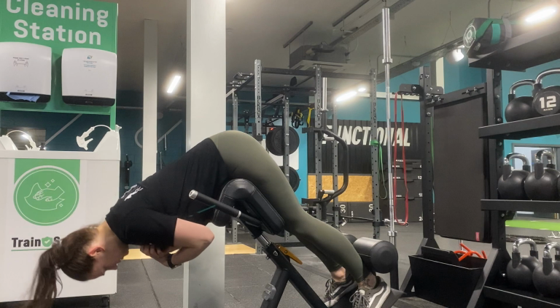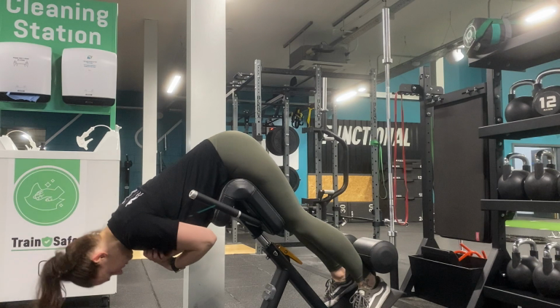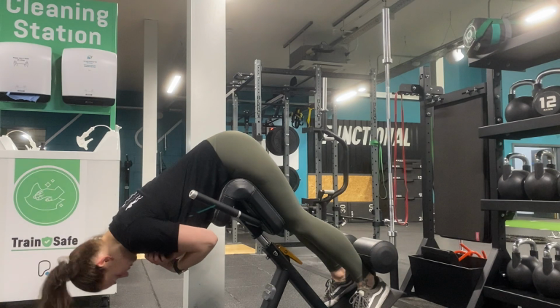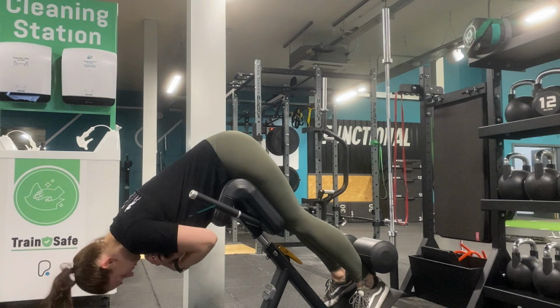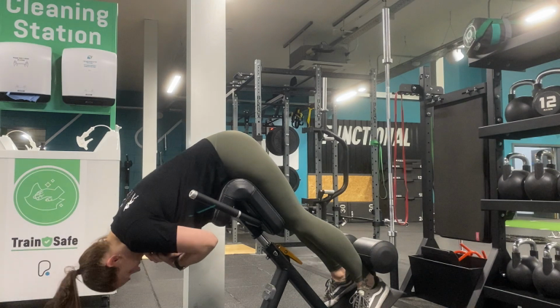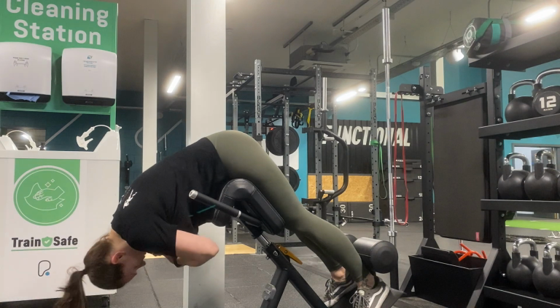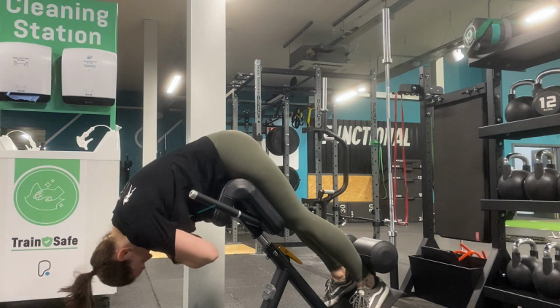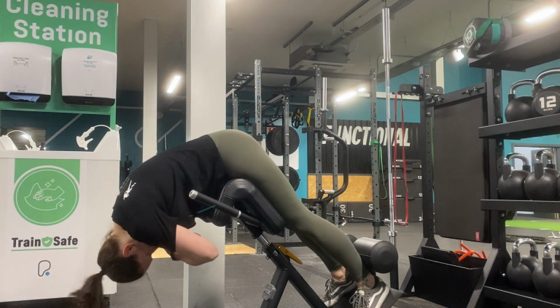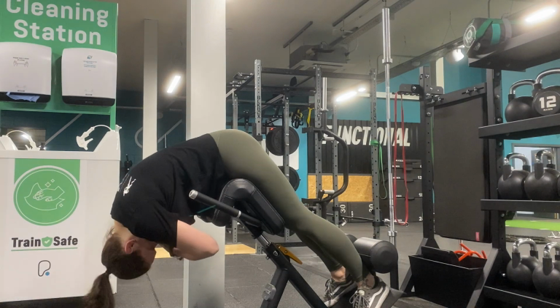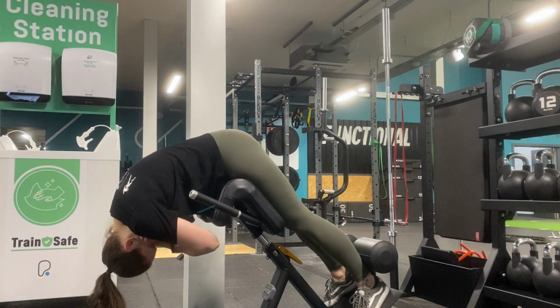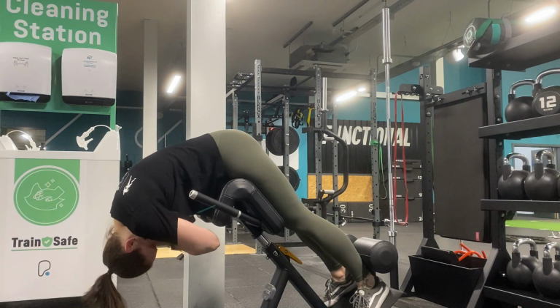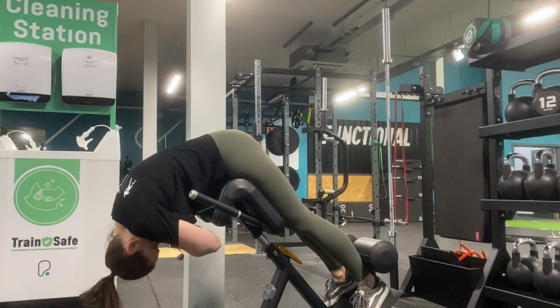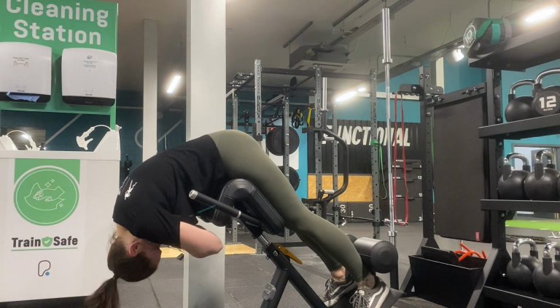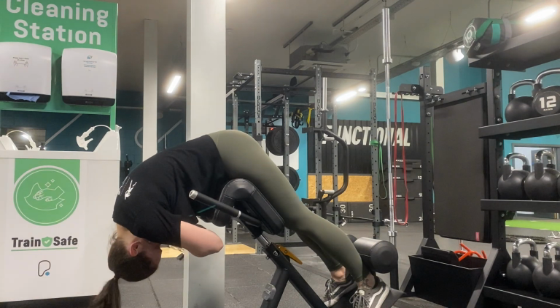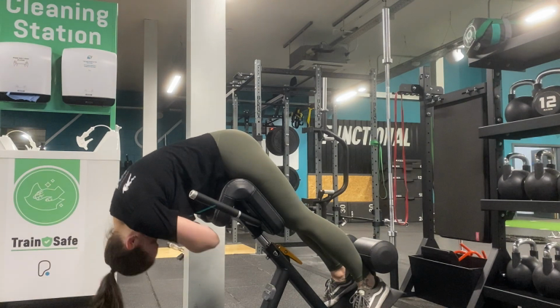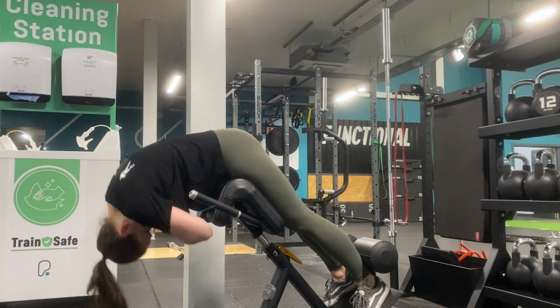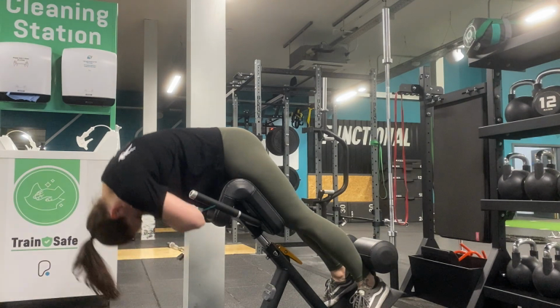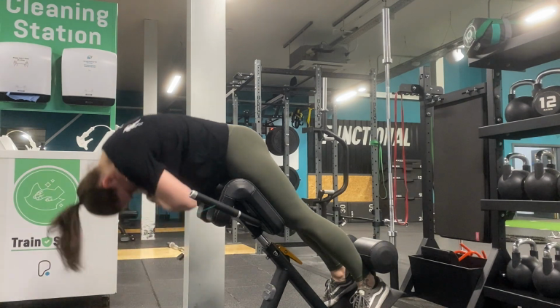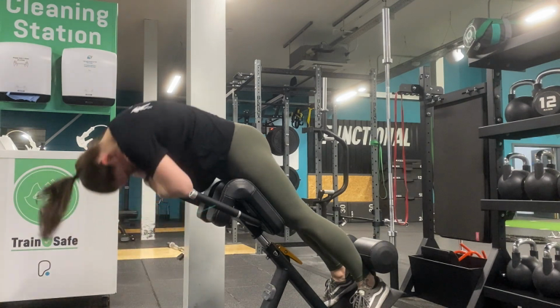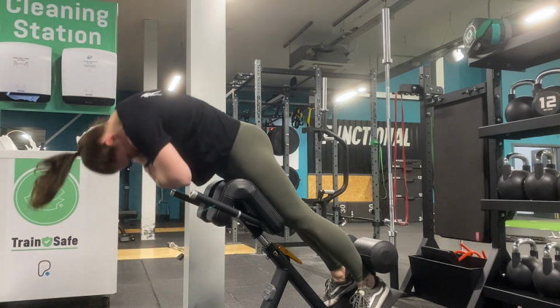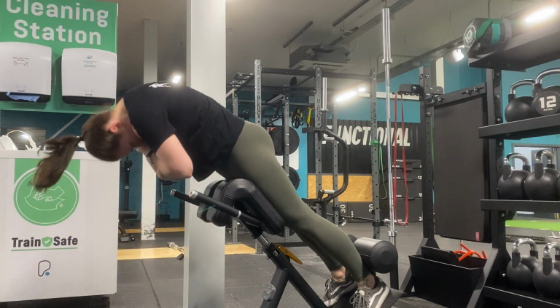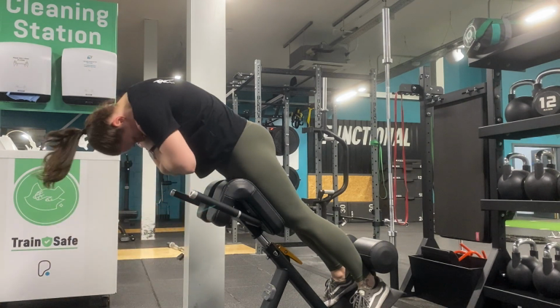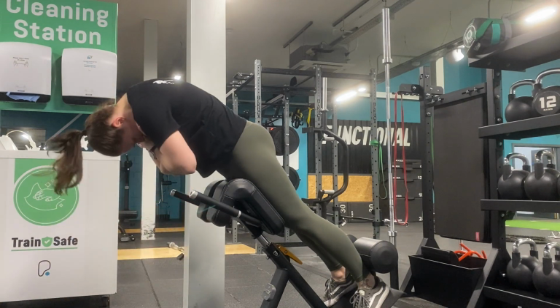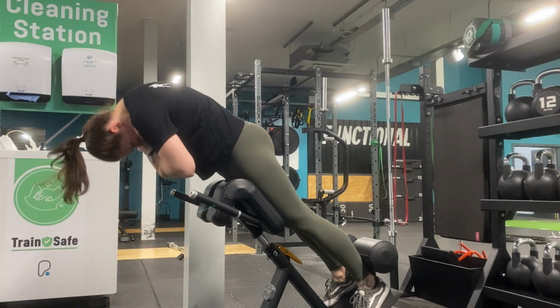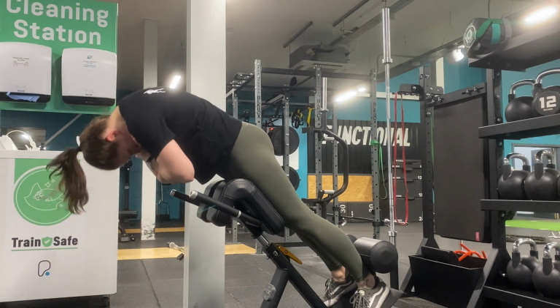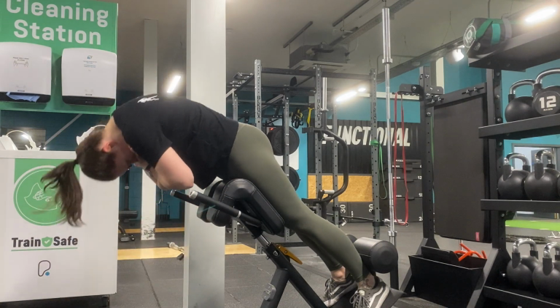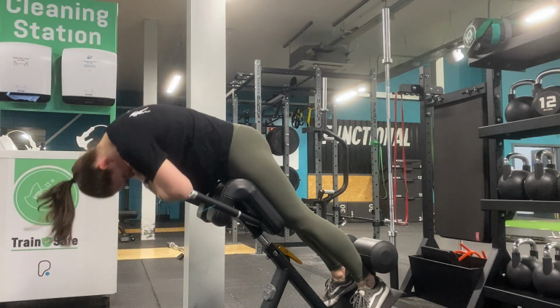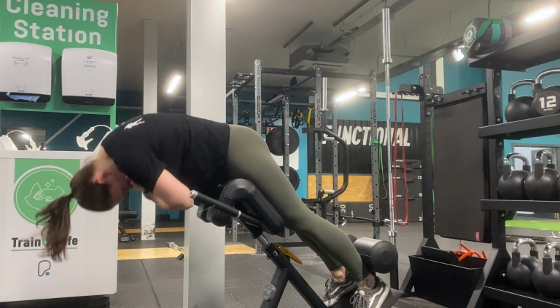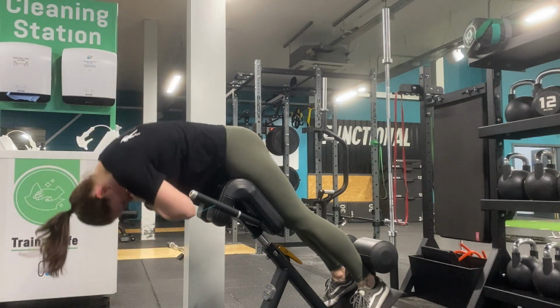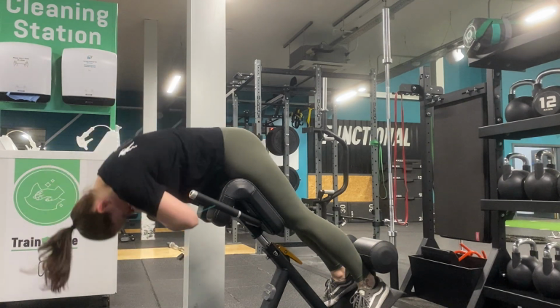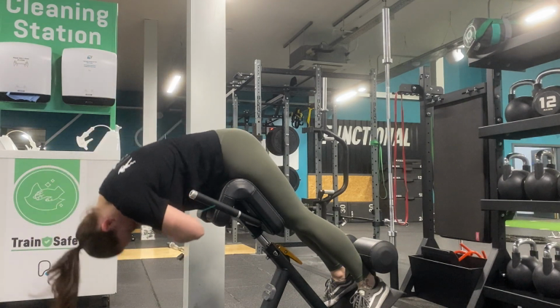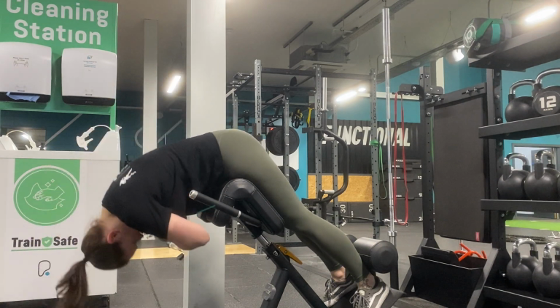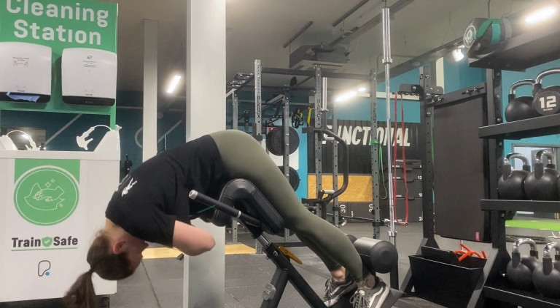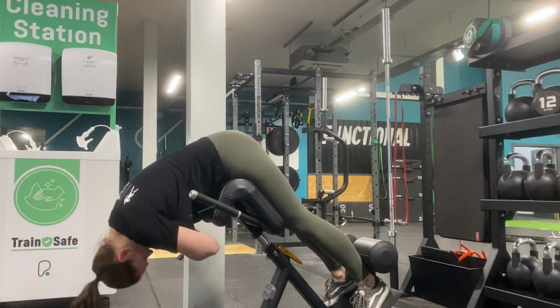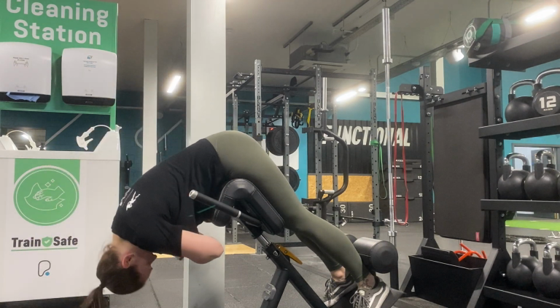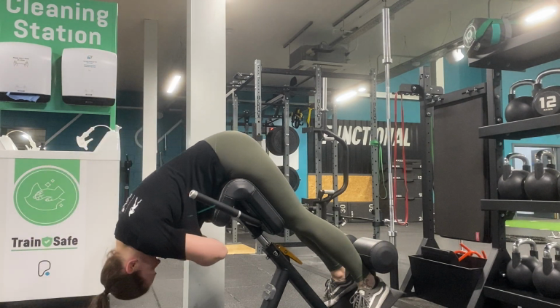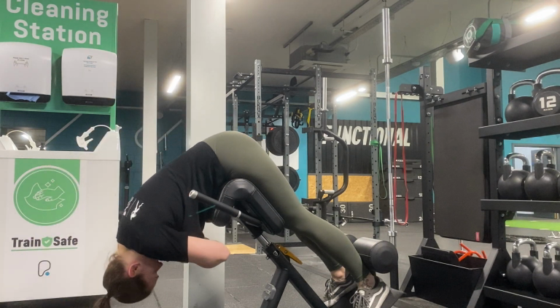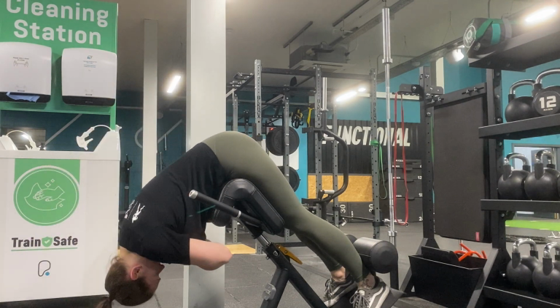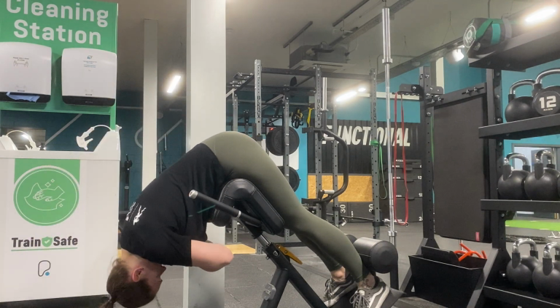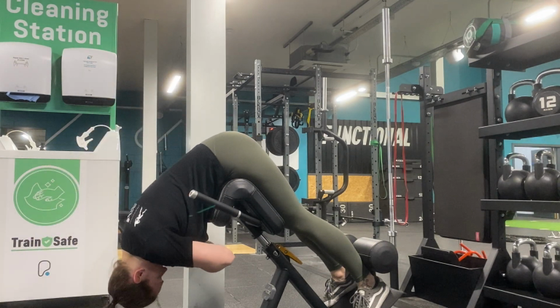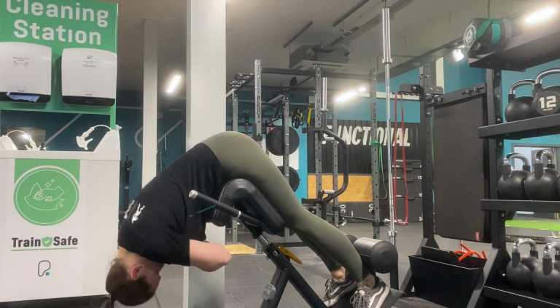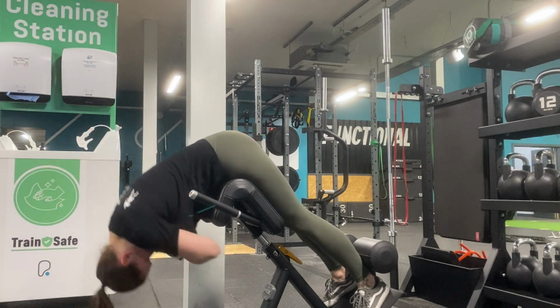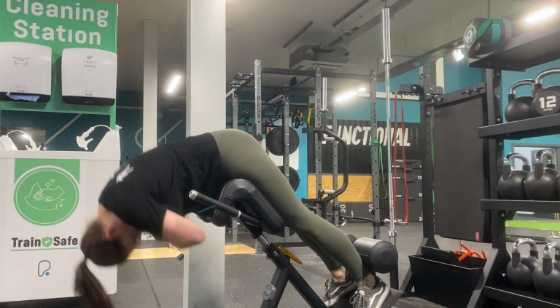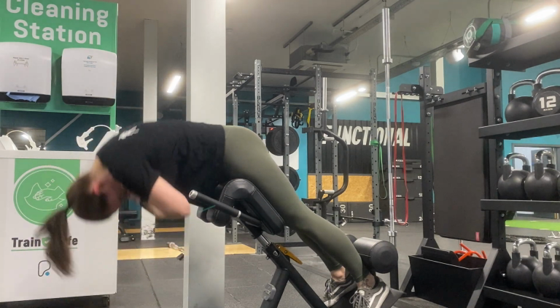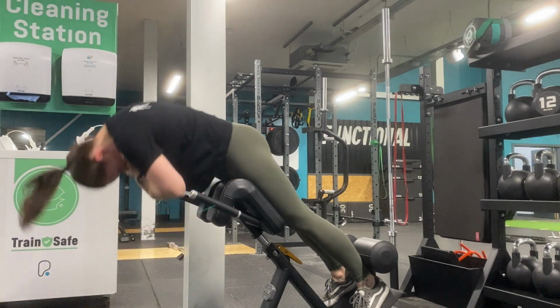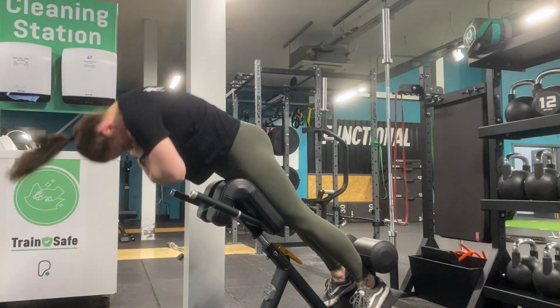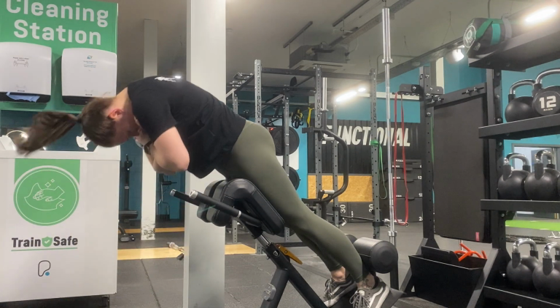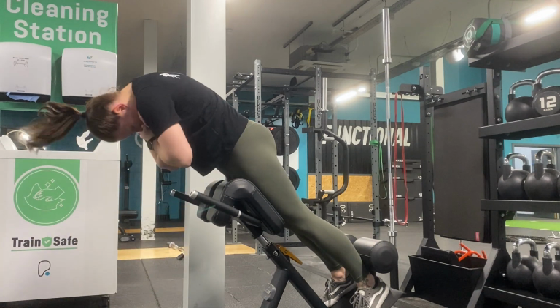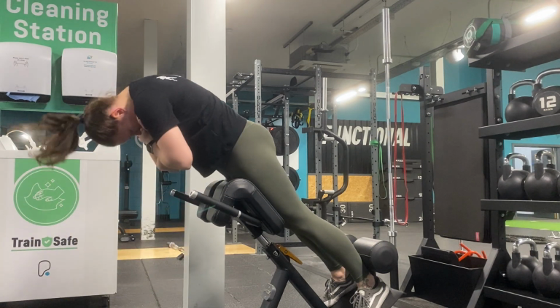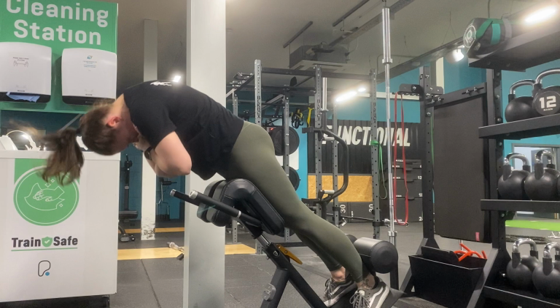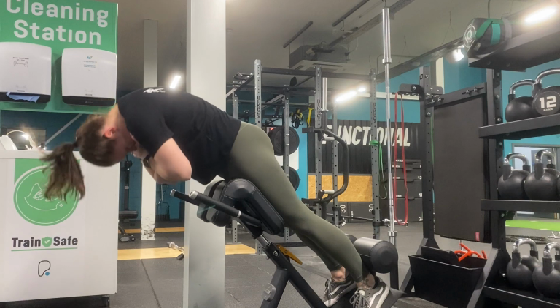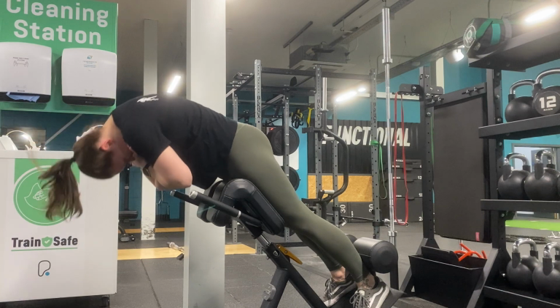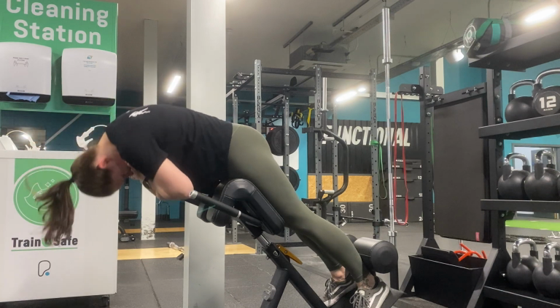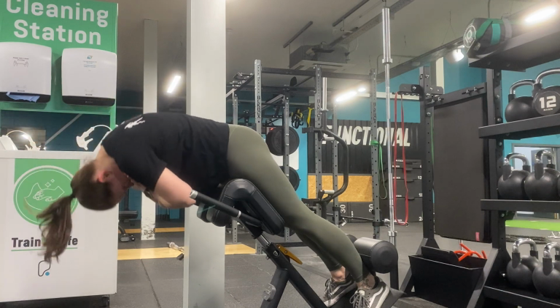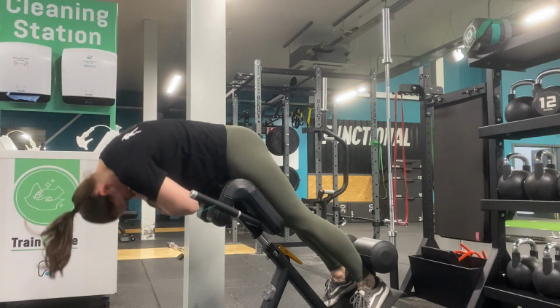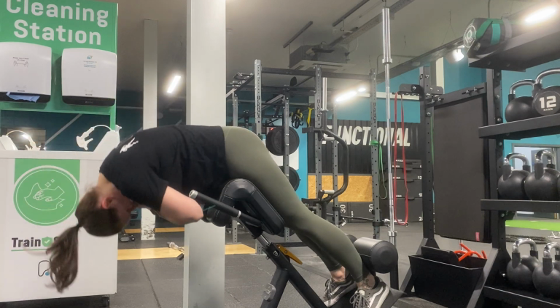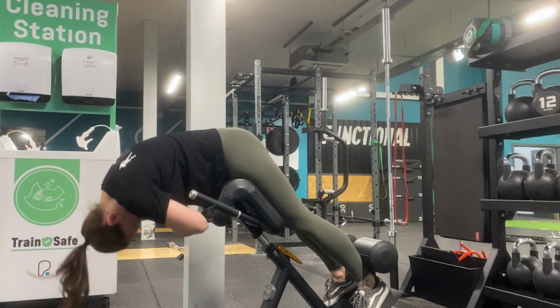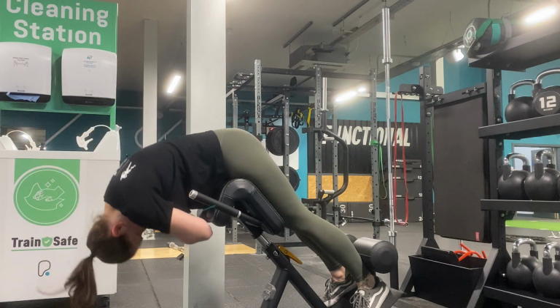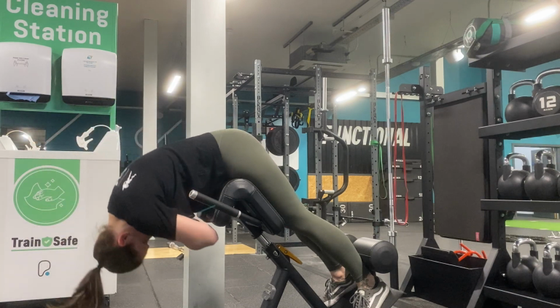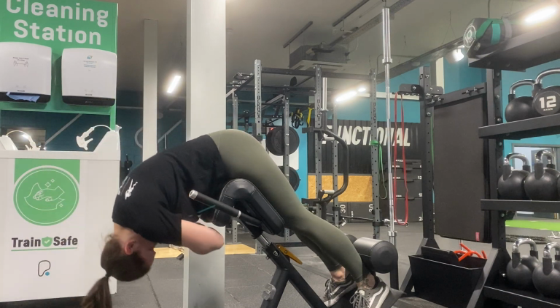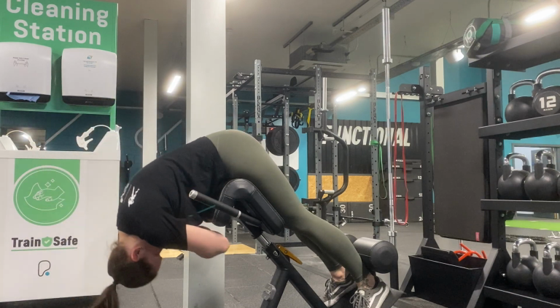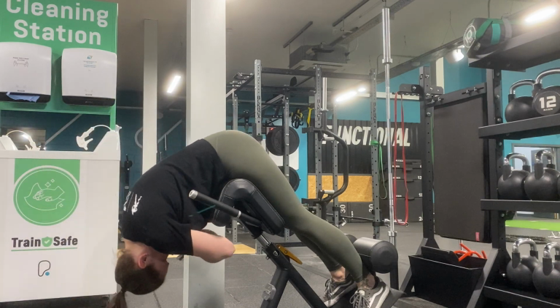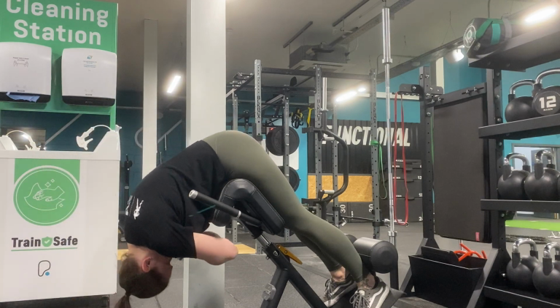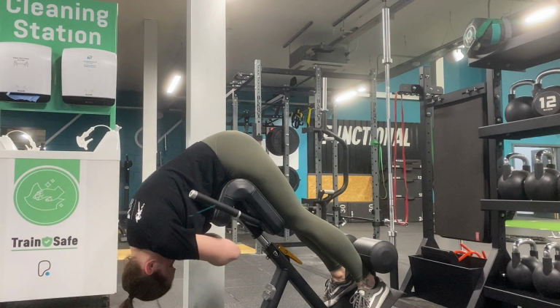To make the hyperextension more glute focused, we're going to round the shoulders and curve the top of the back.